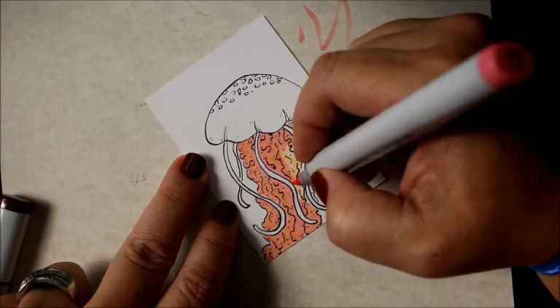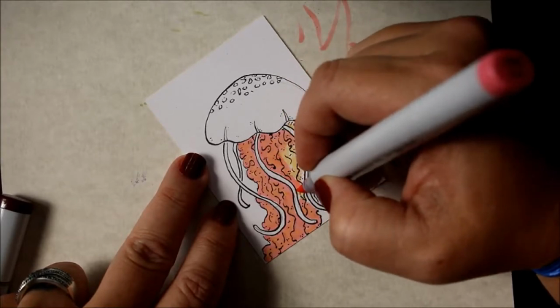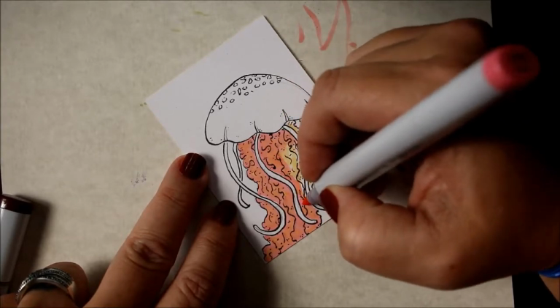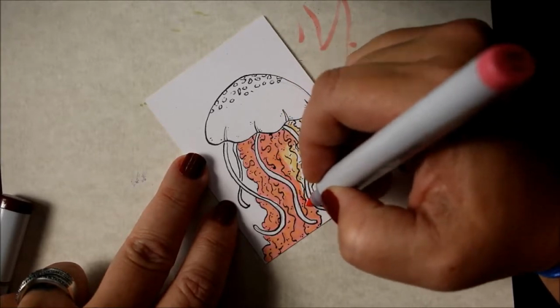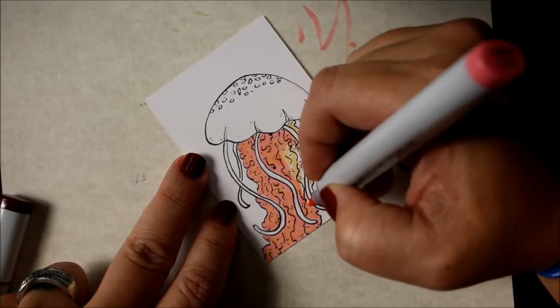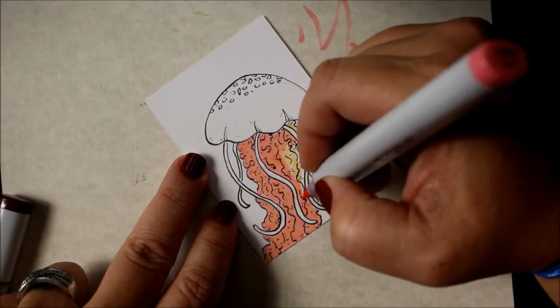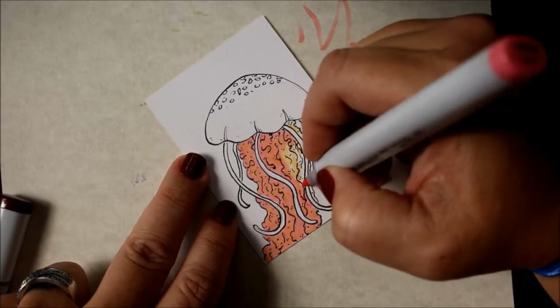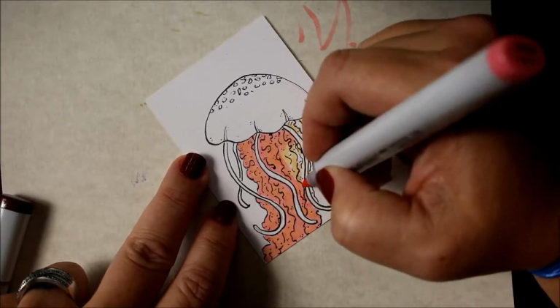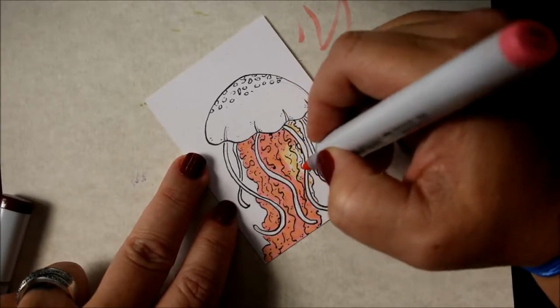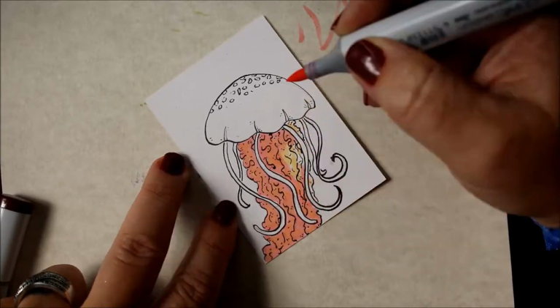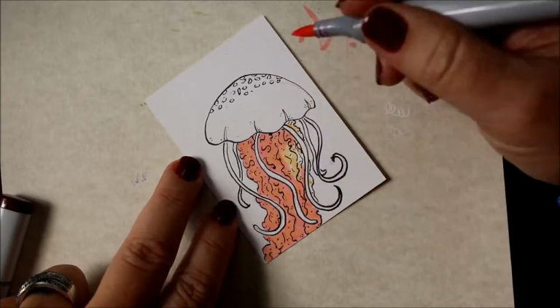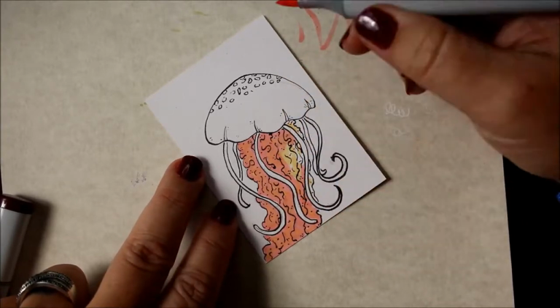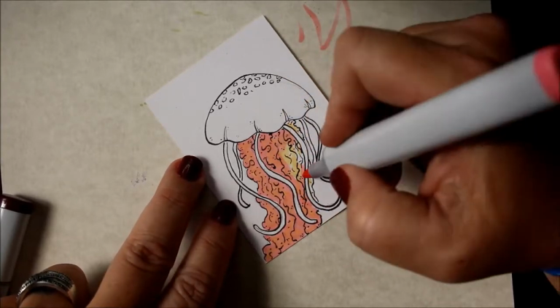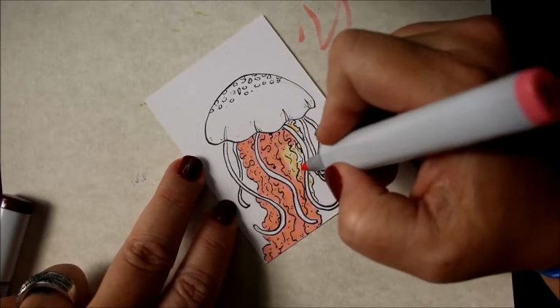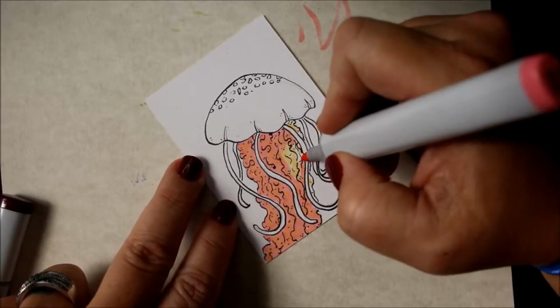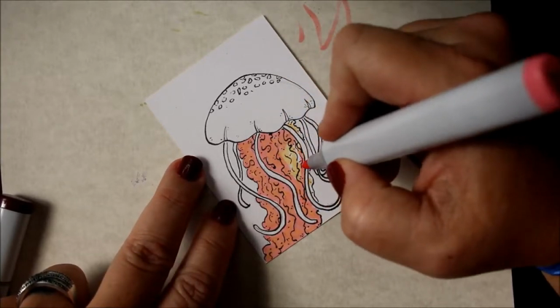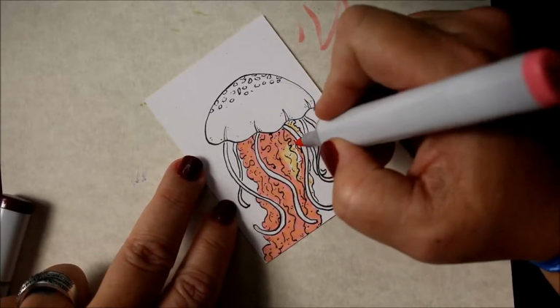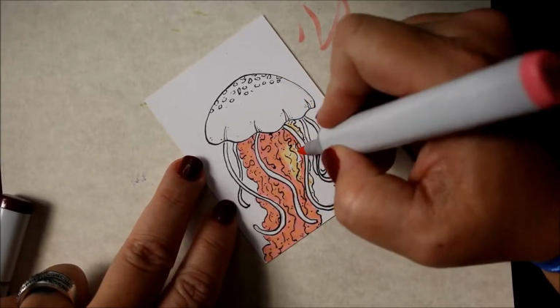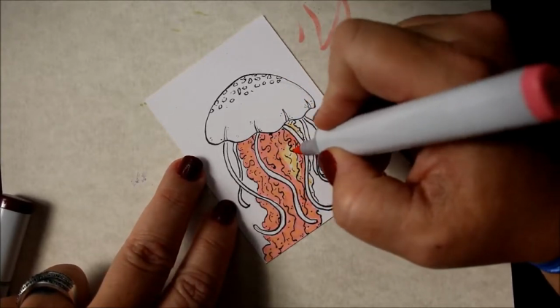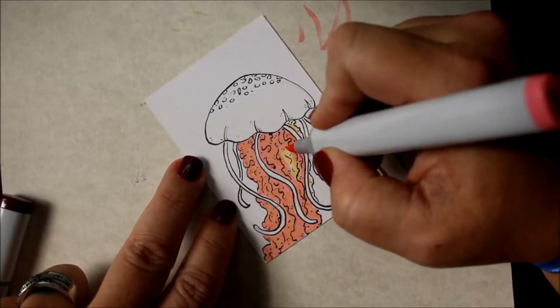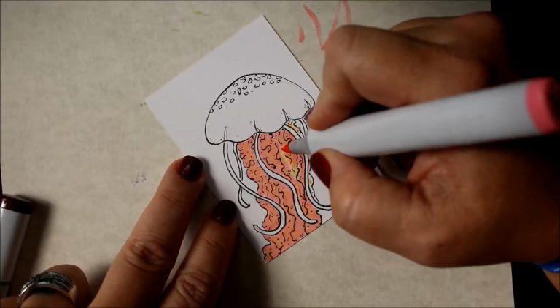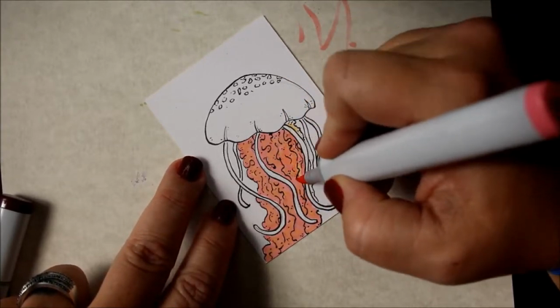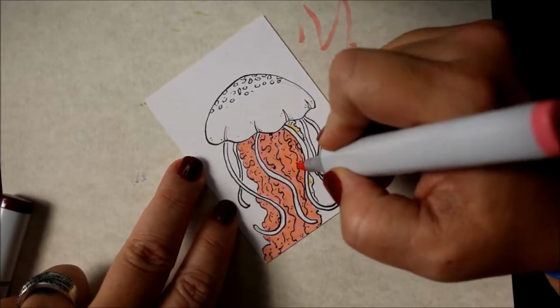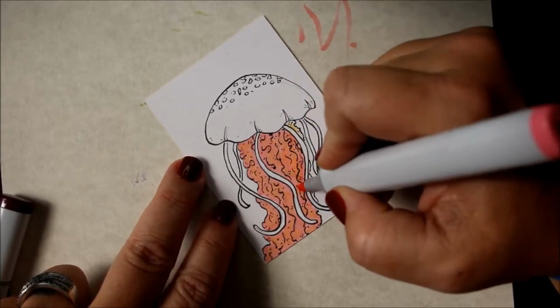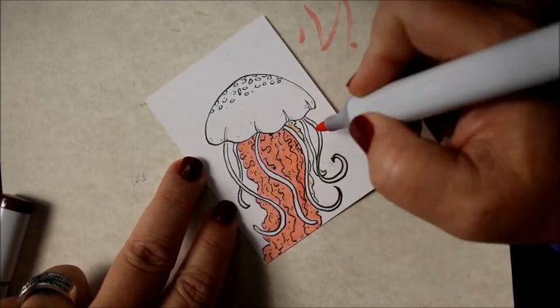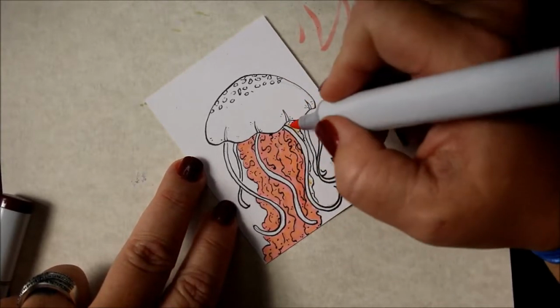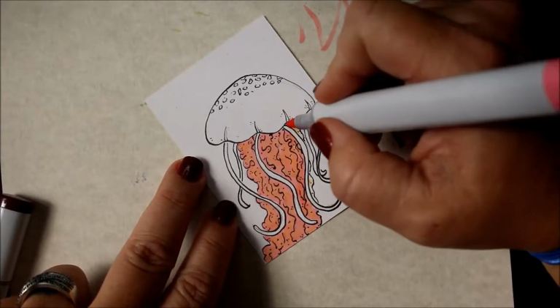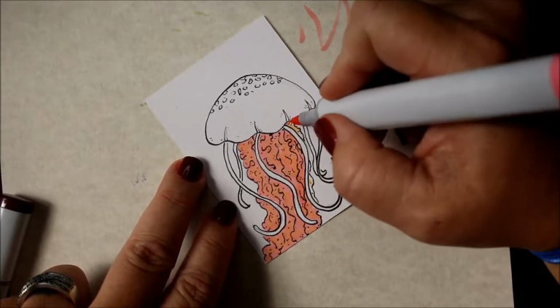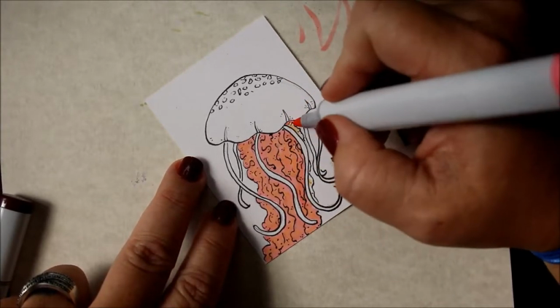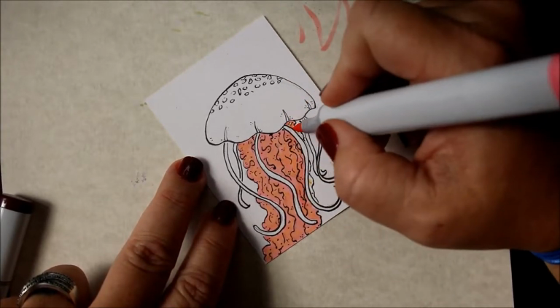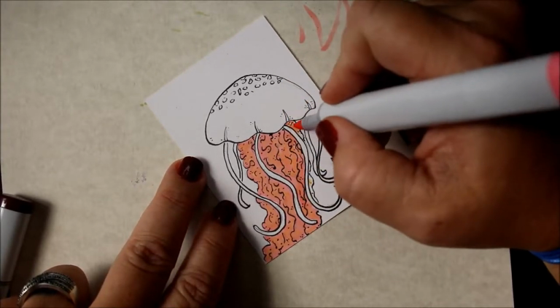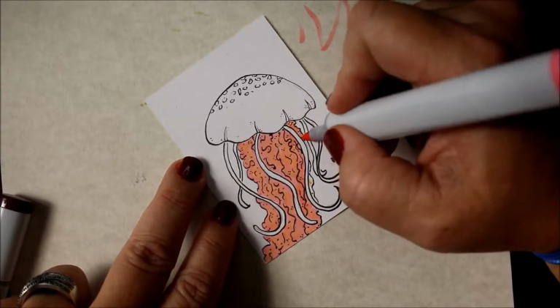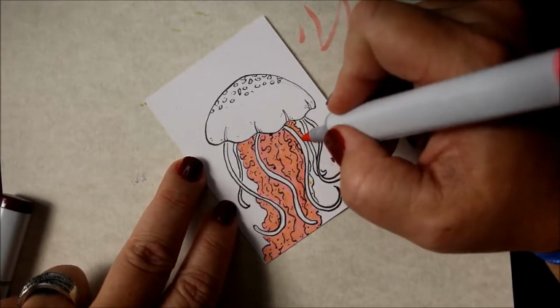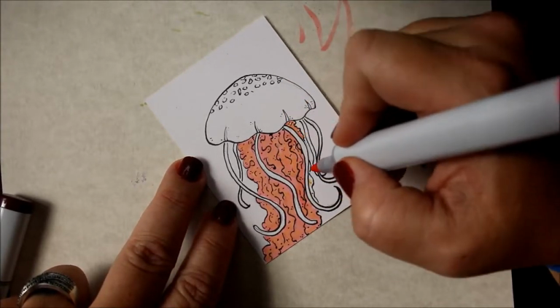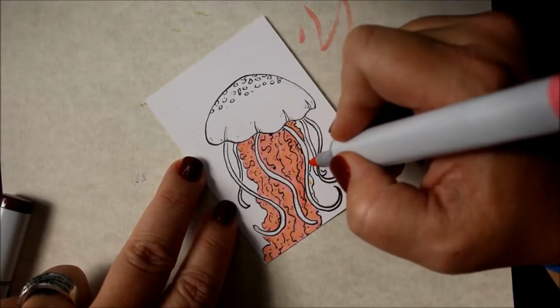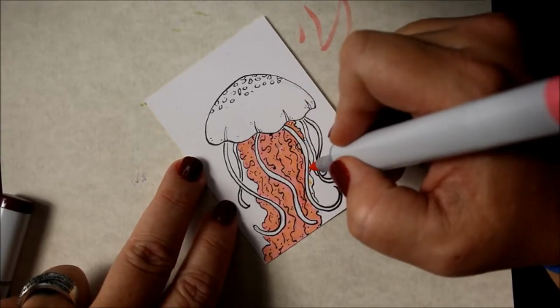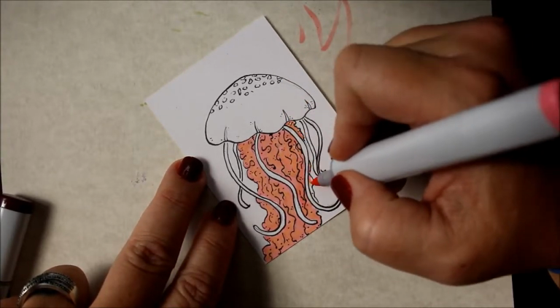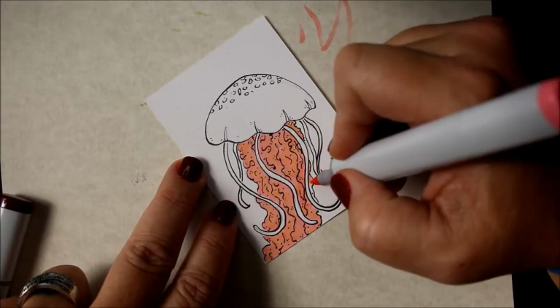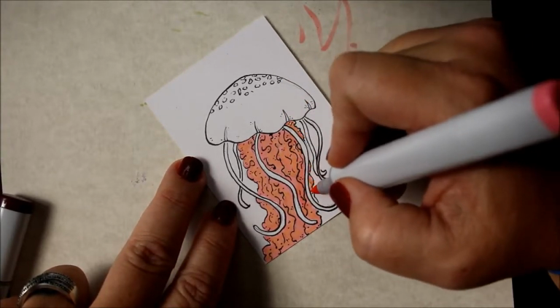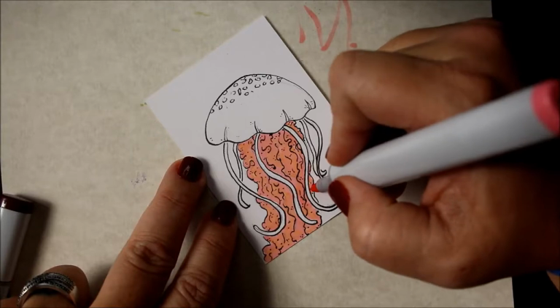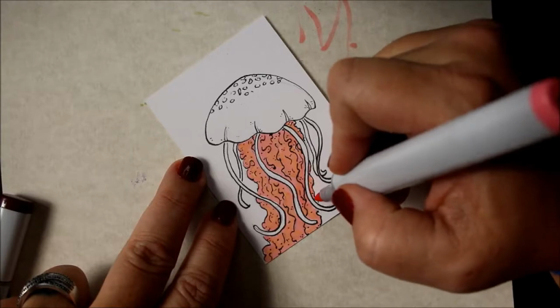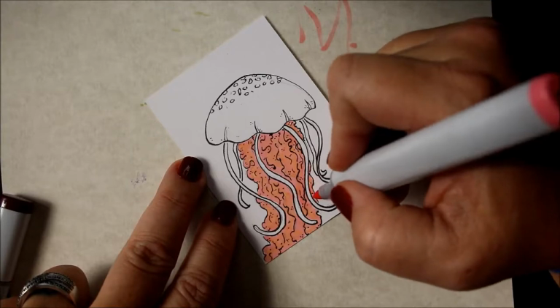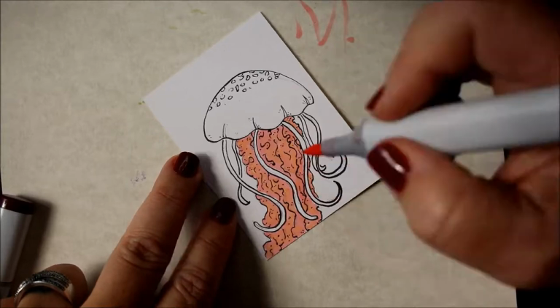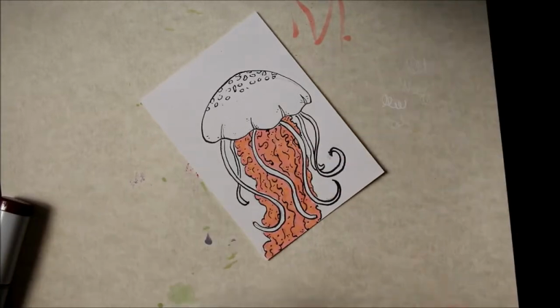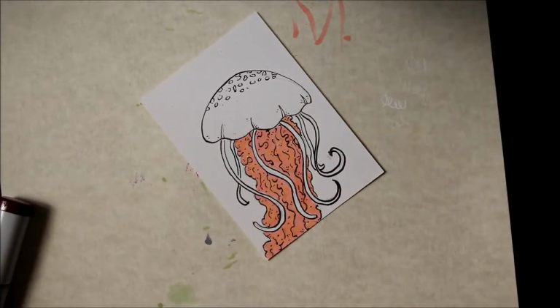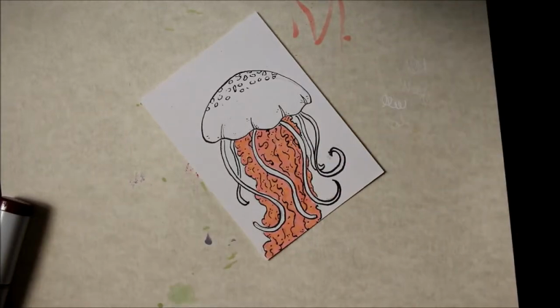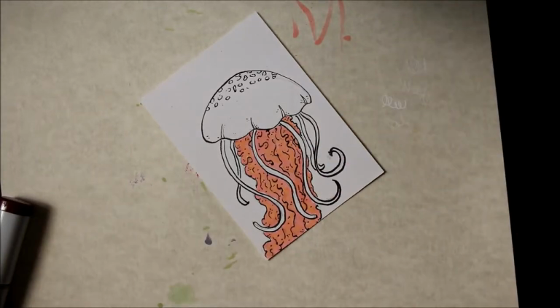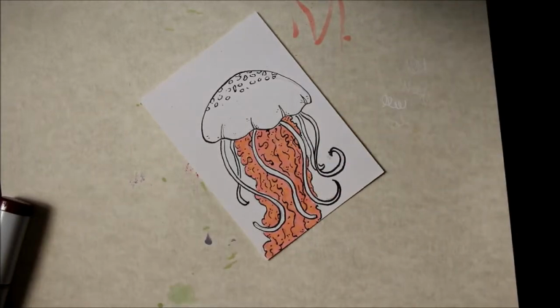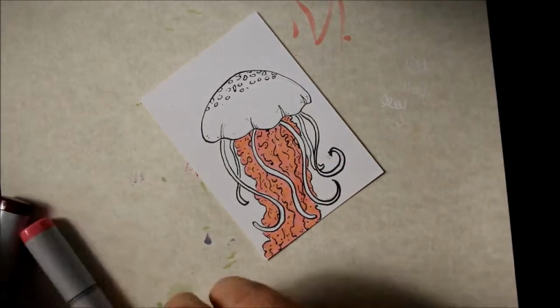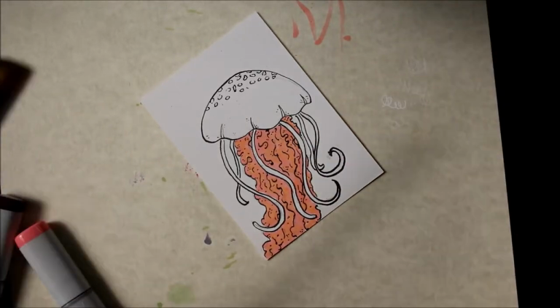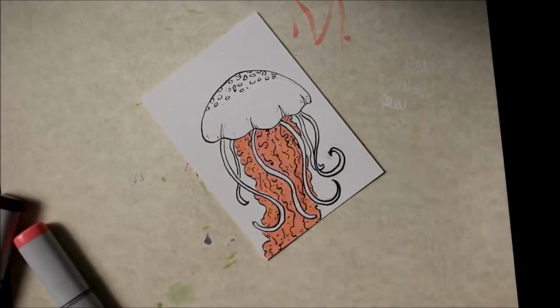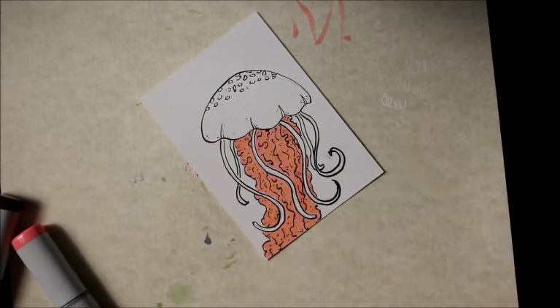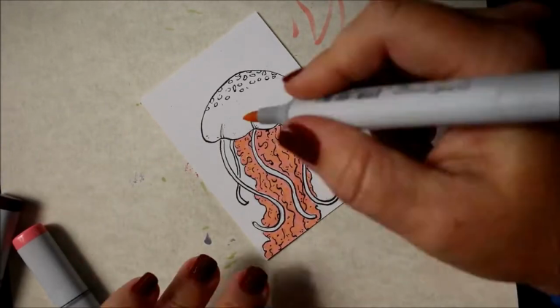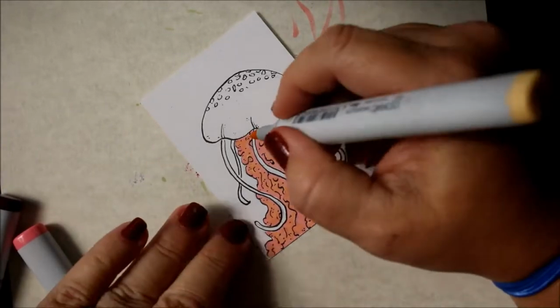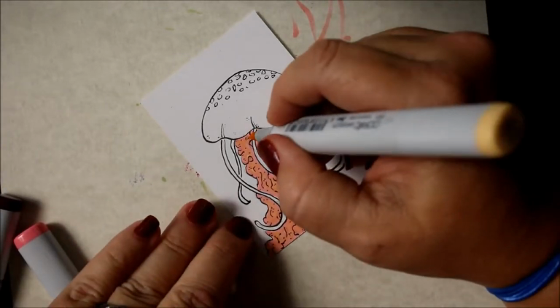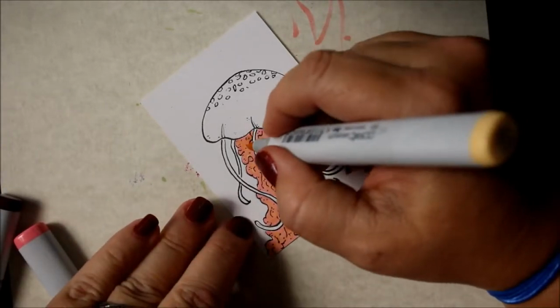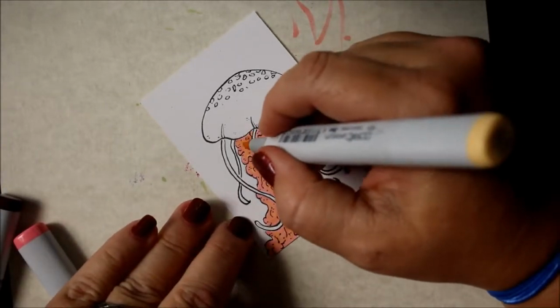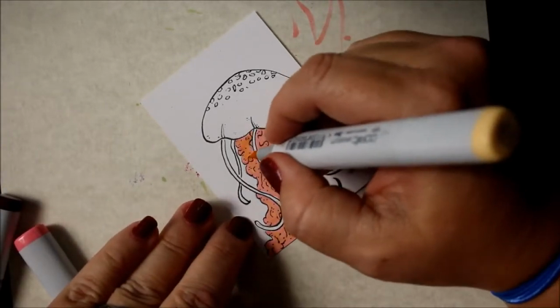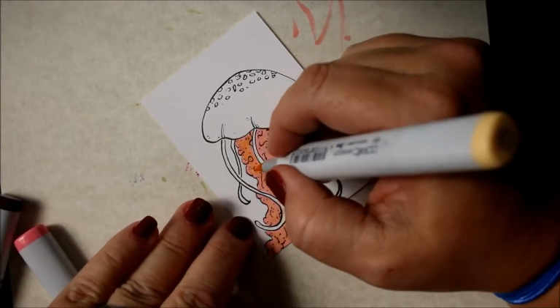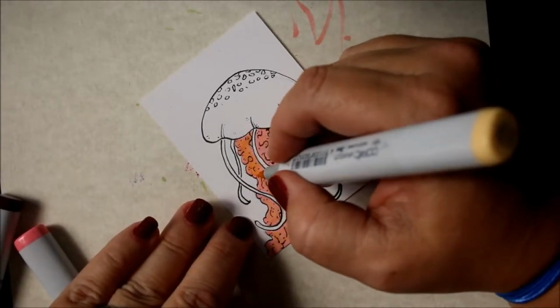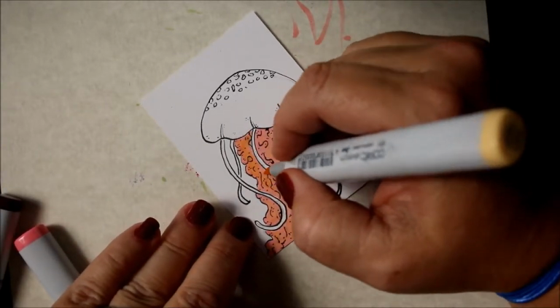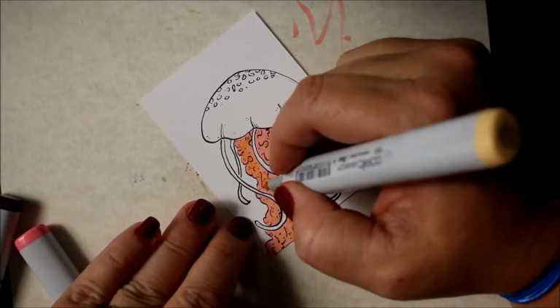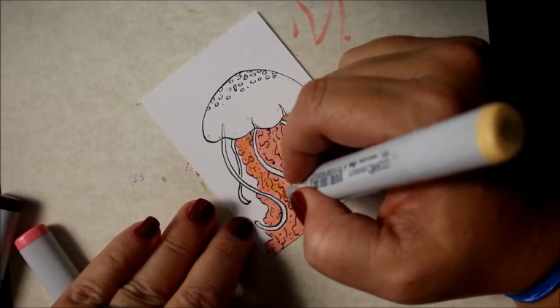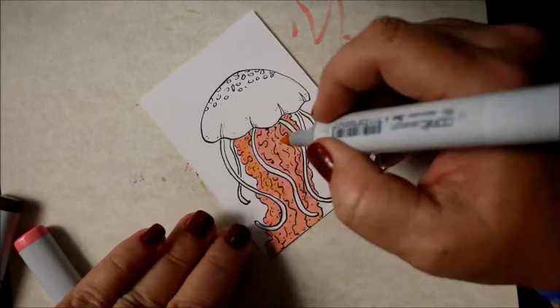If you haven't already done so, go out there and check hashtag Copic Colors and you're going to see a variety of artists out there.